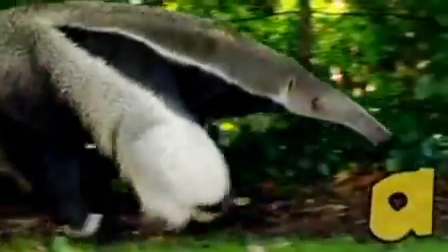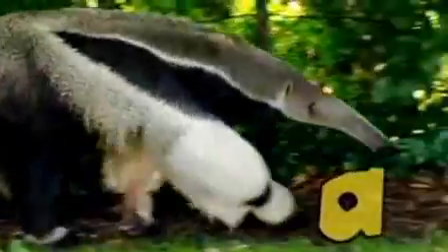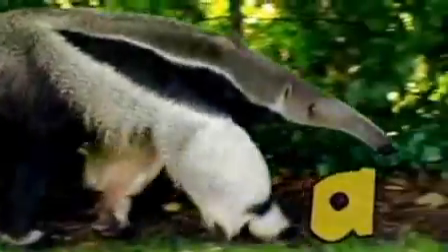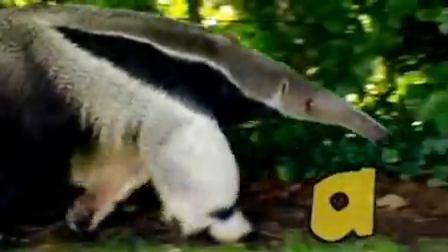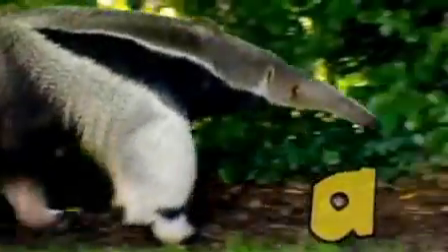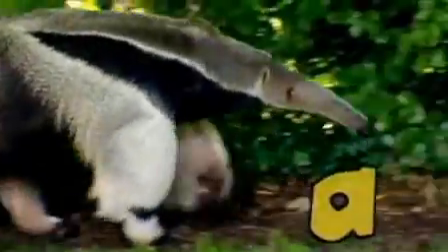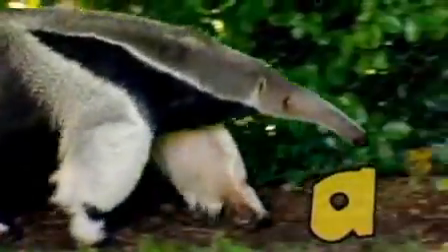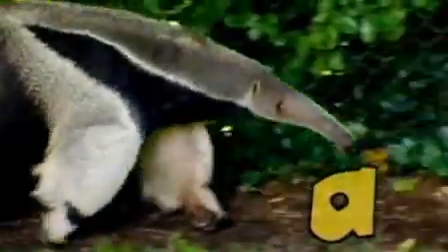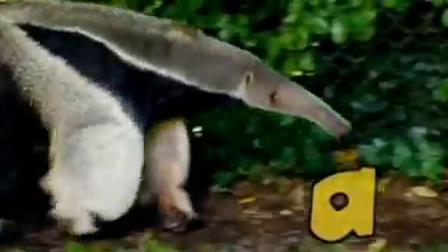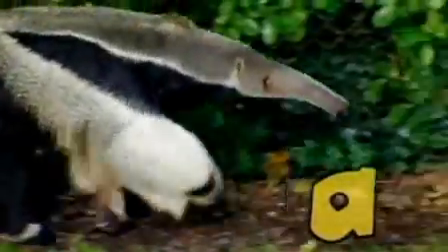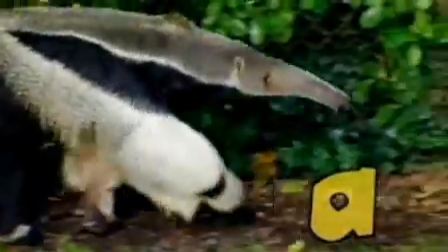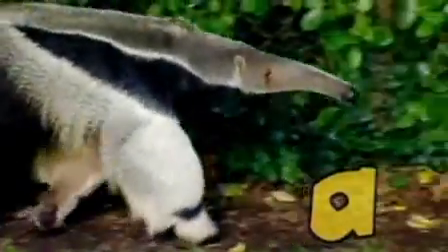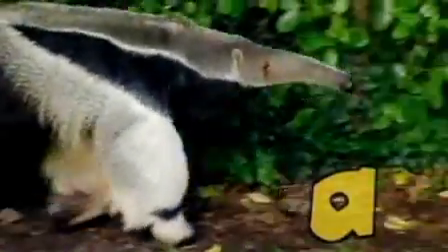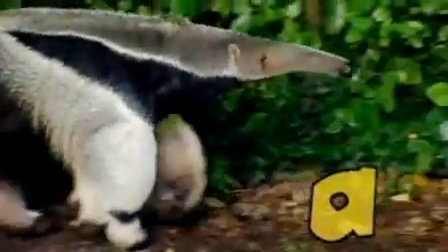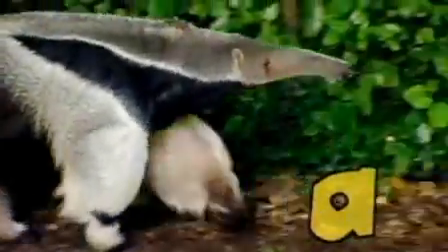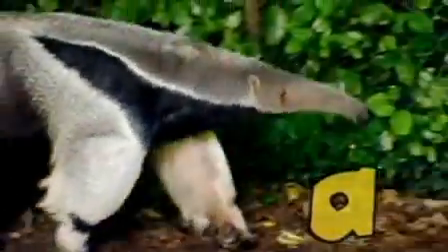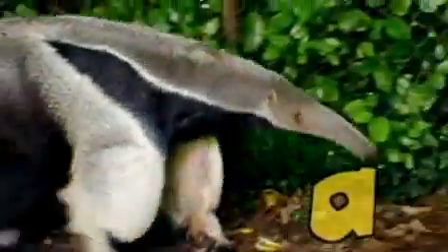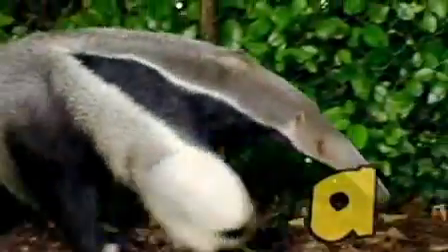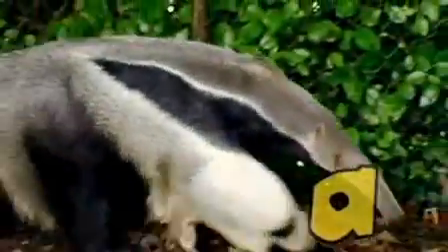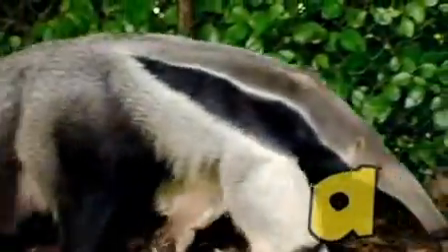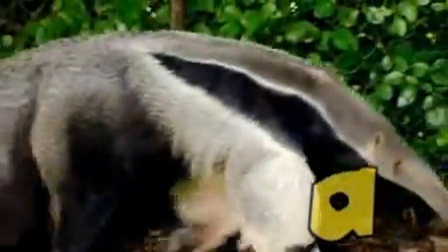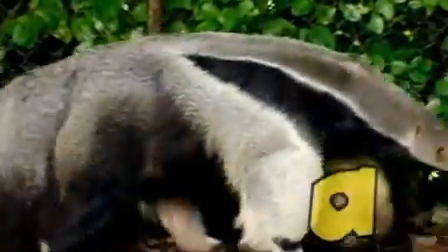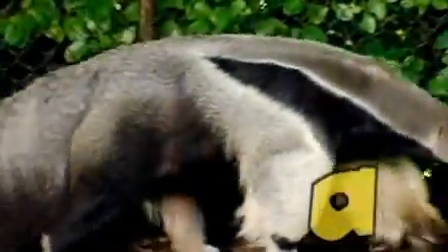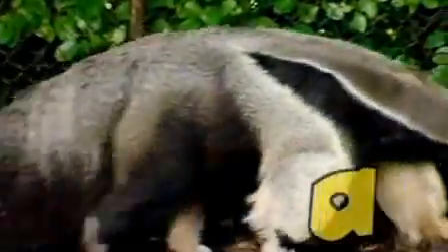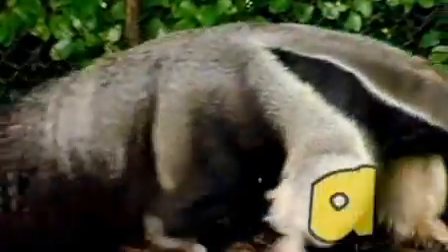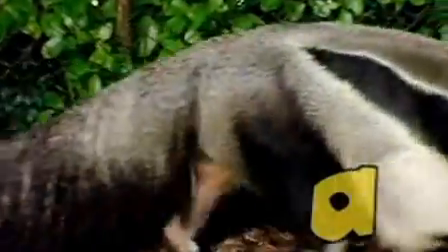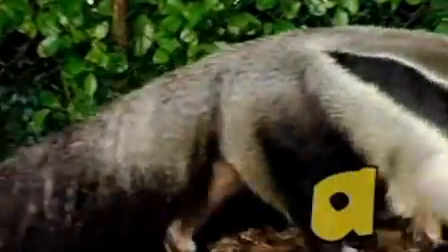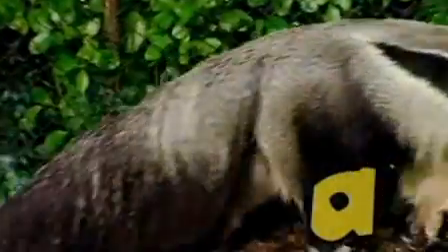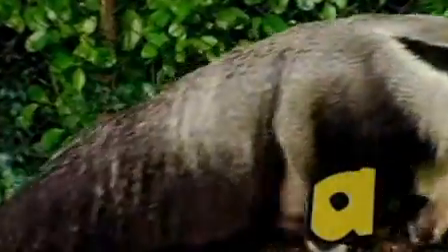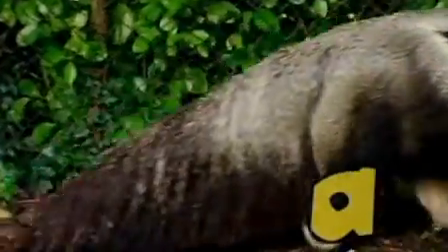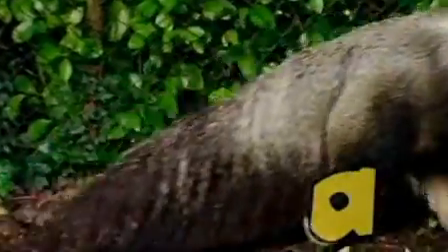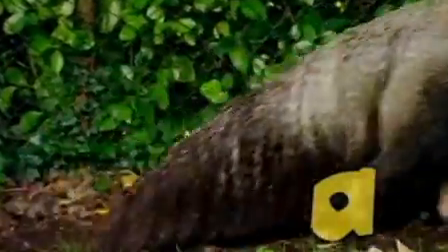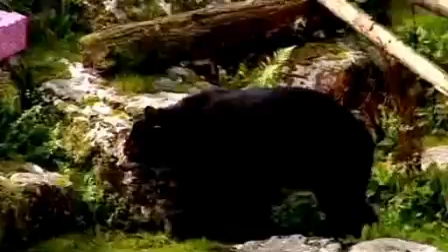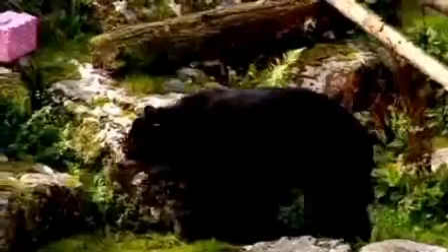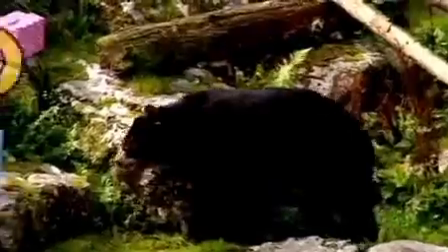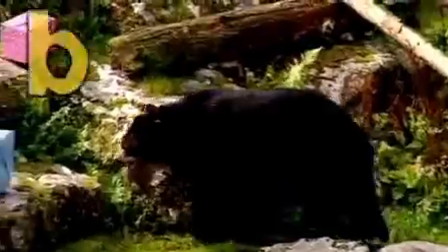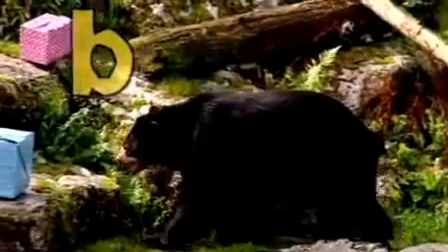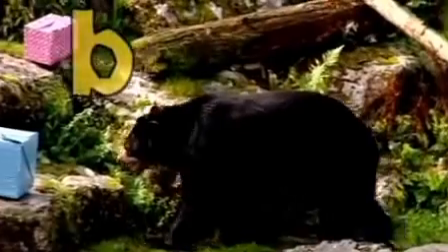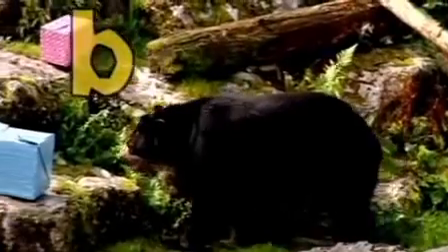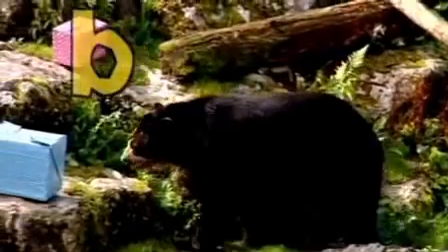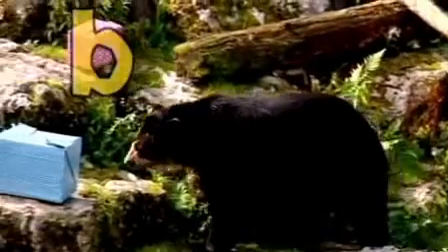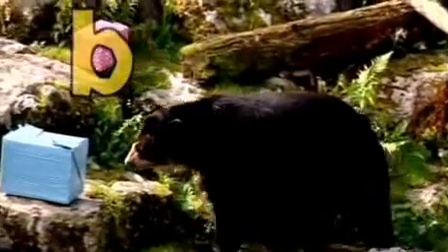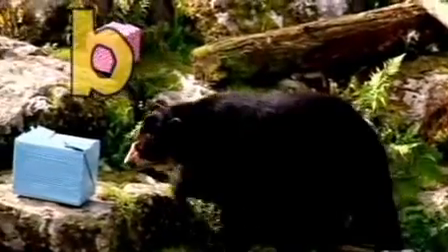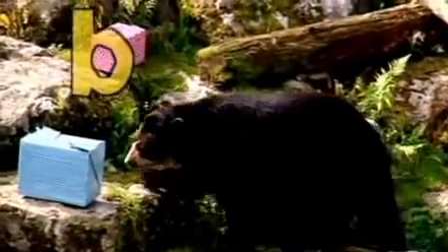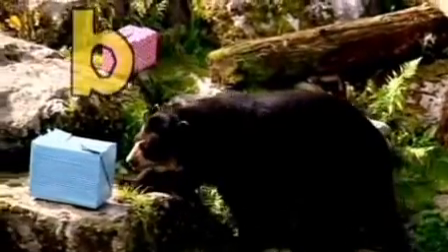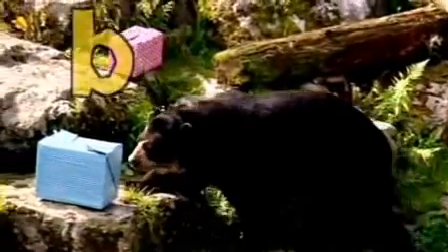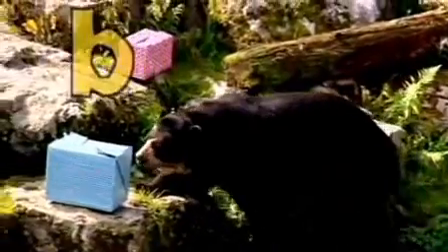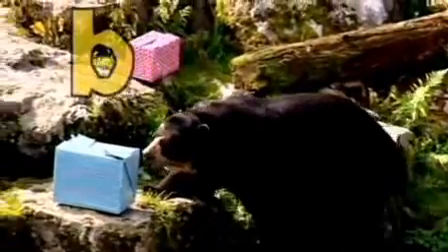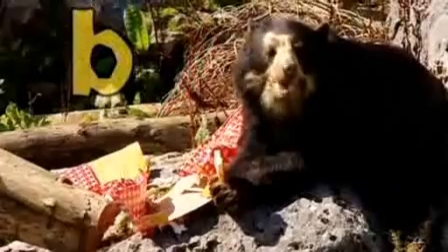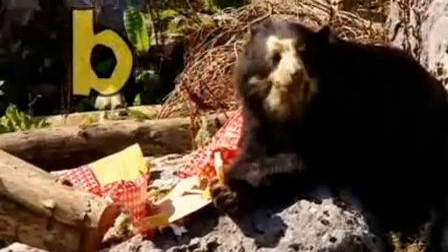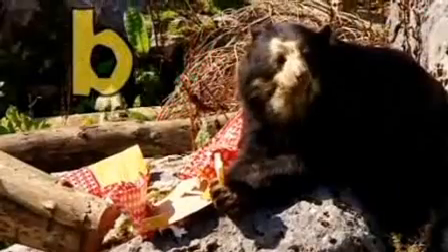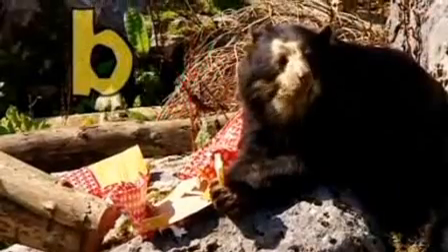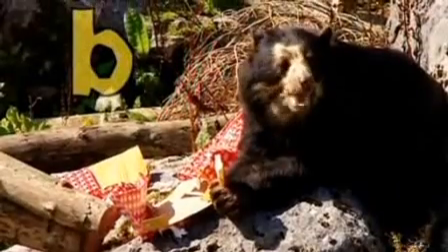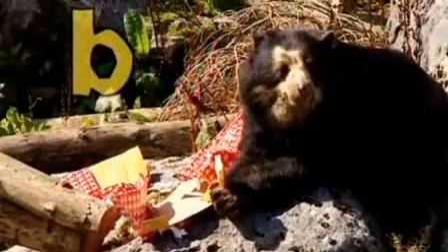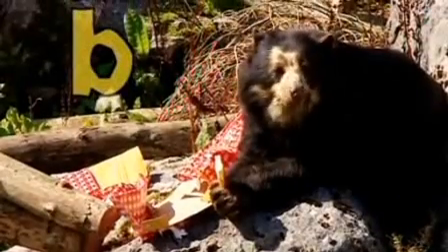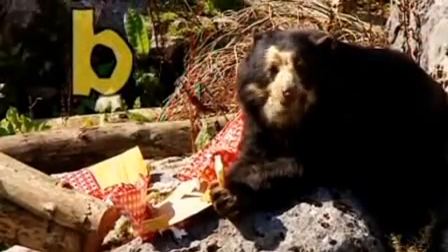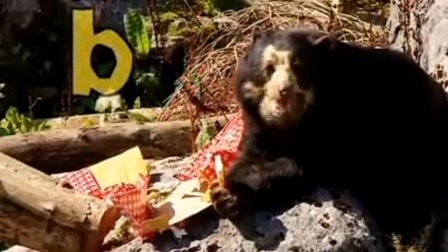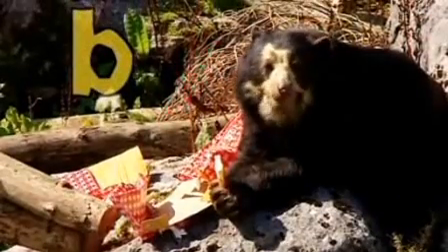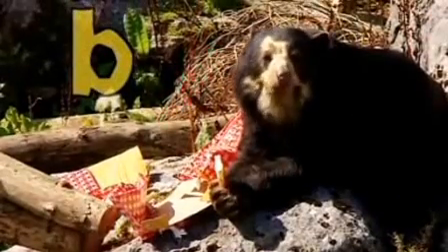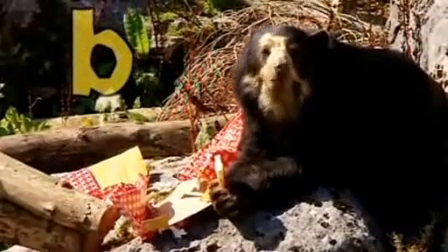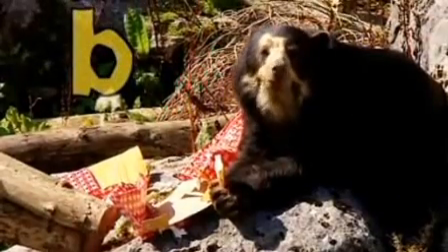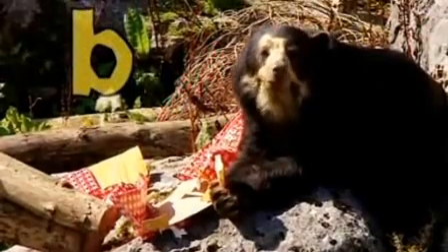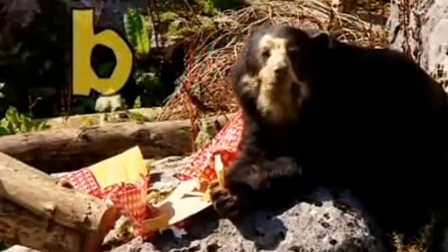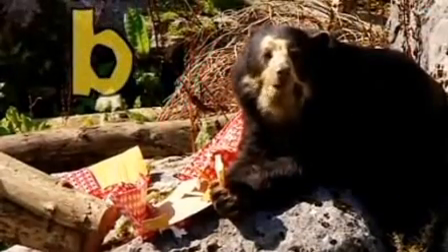A is the anteater, he's an anteater from Africa. B is the big brown bear with a beautiful birthday box.